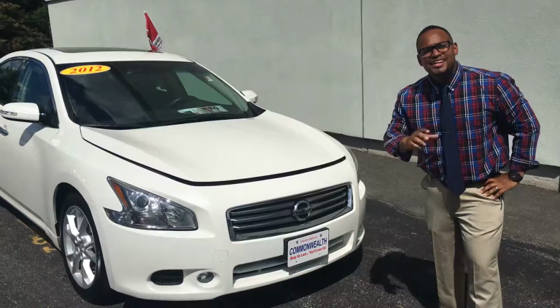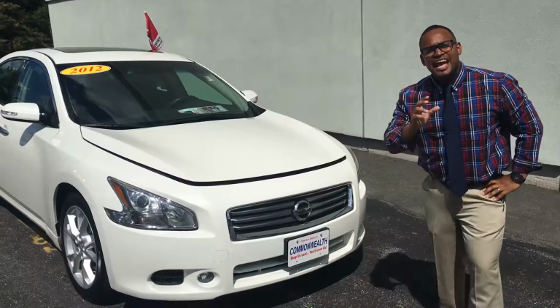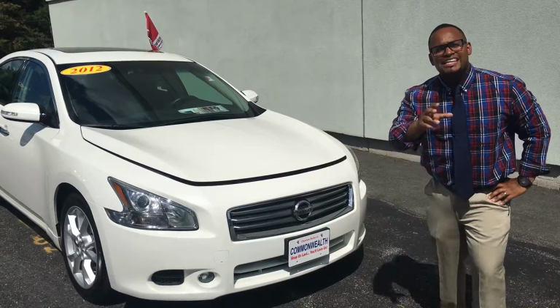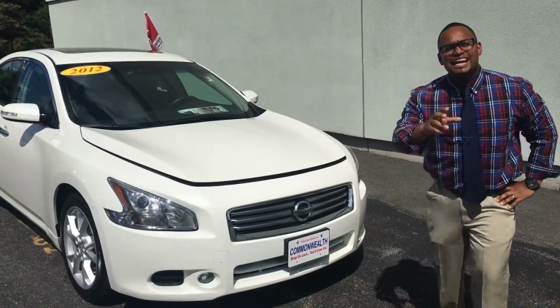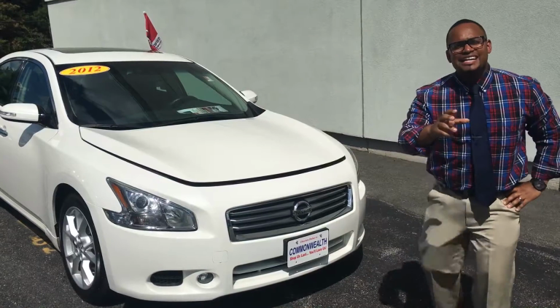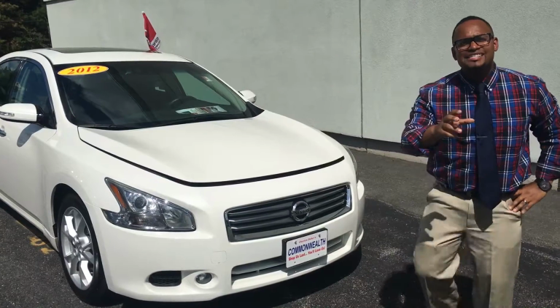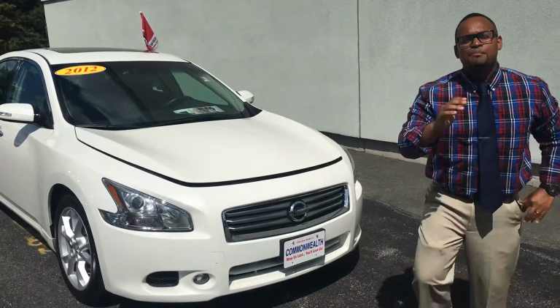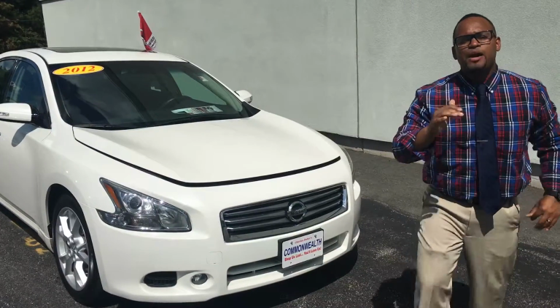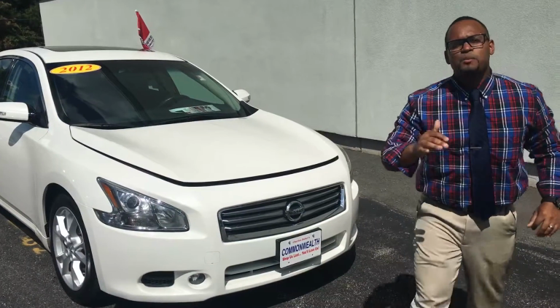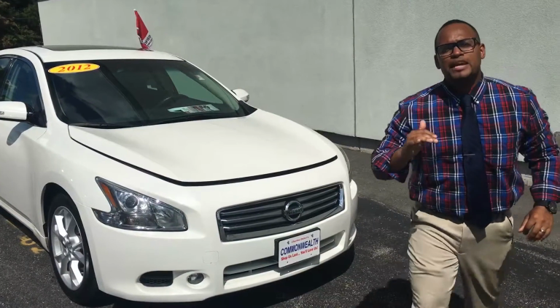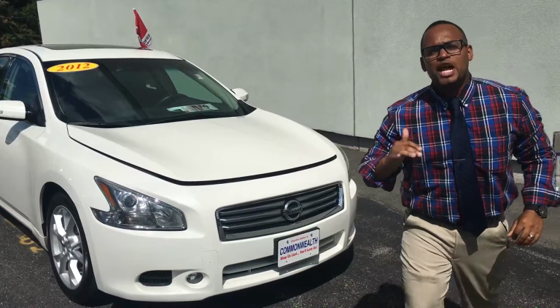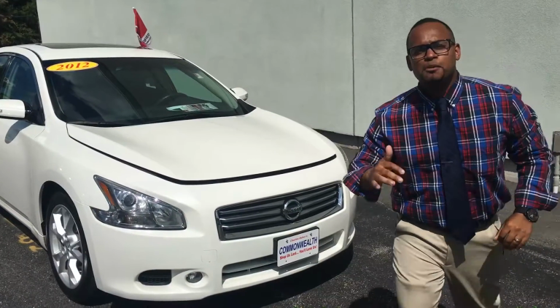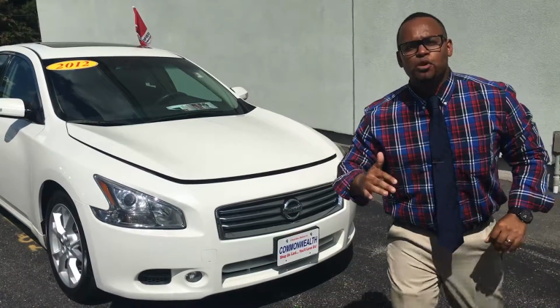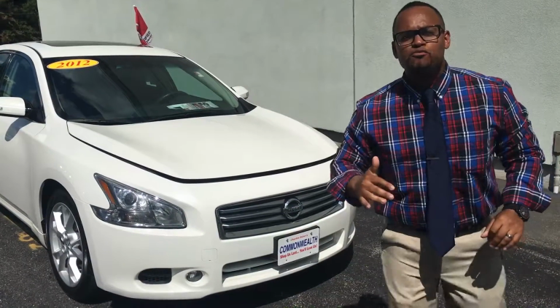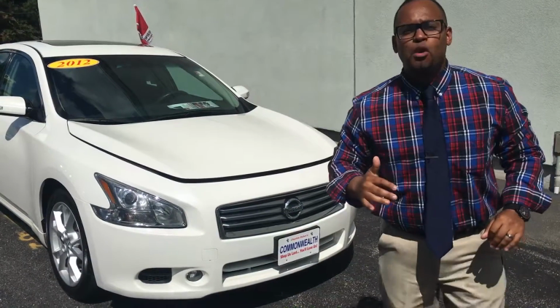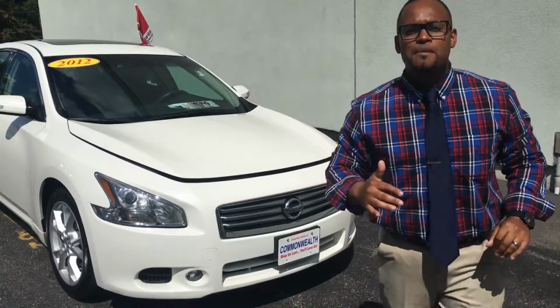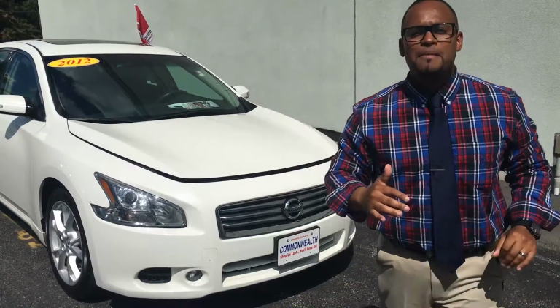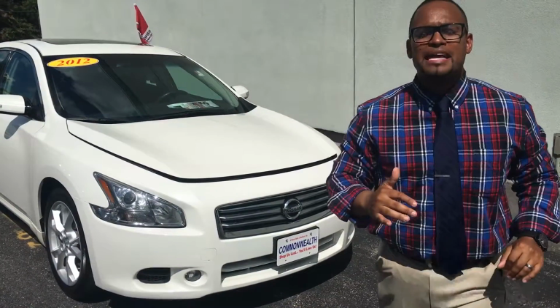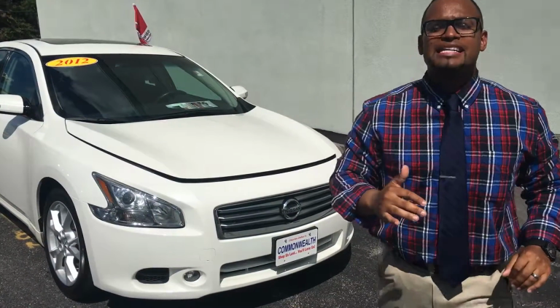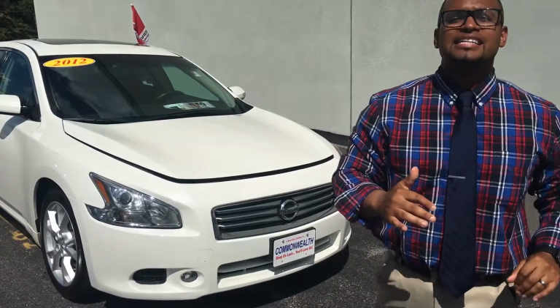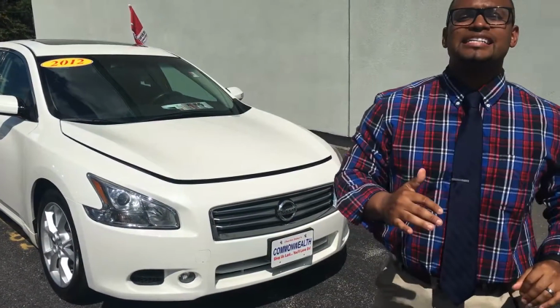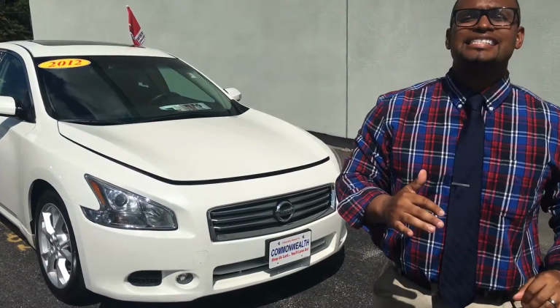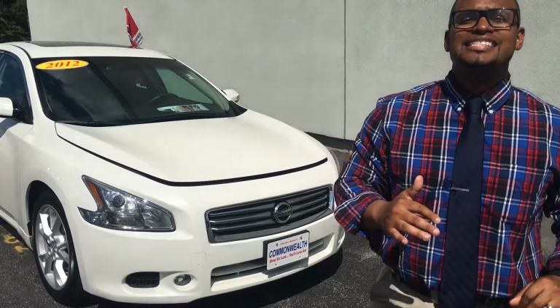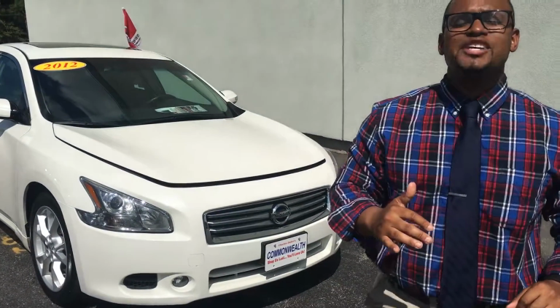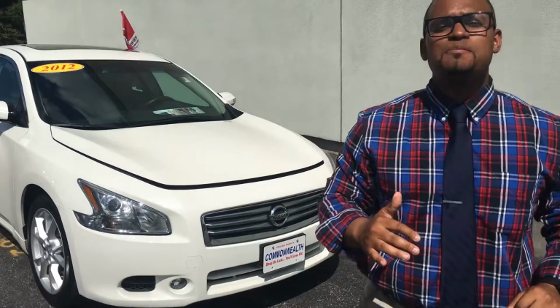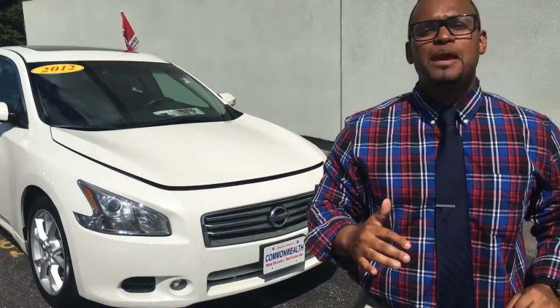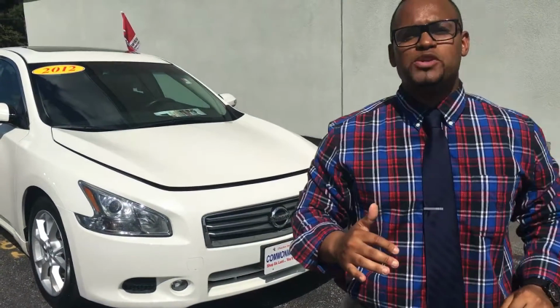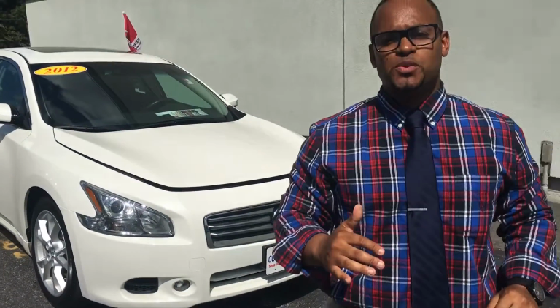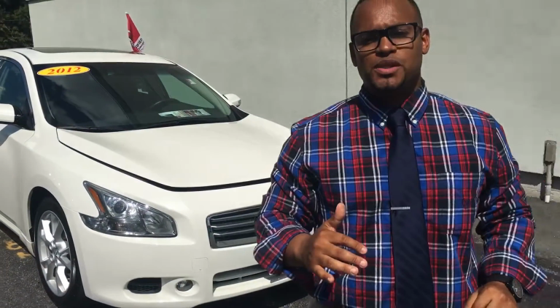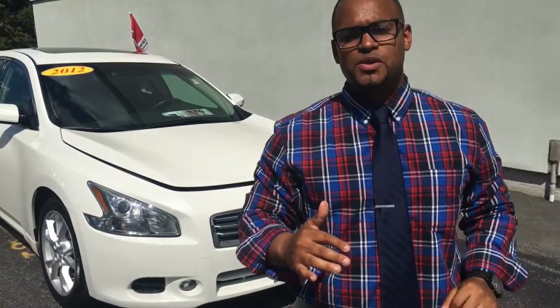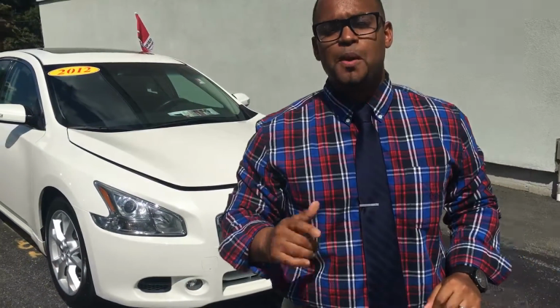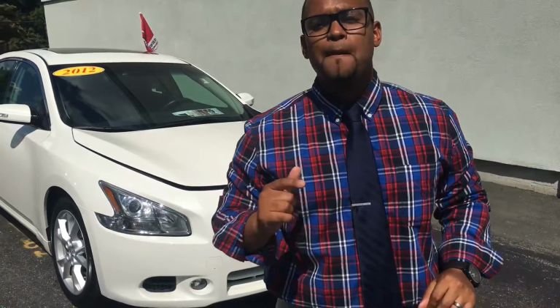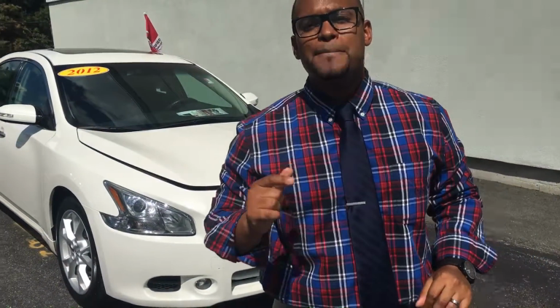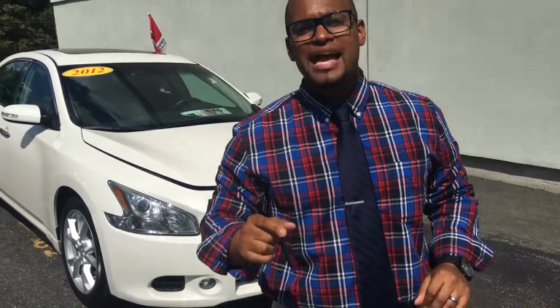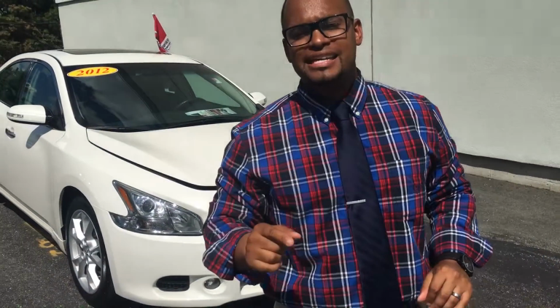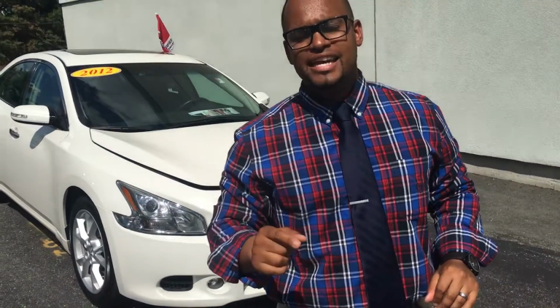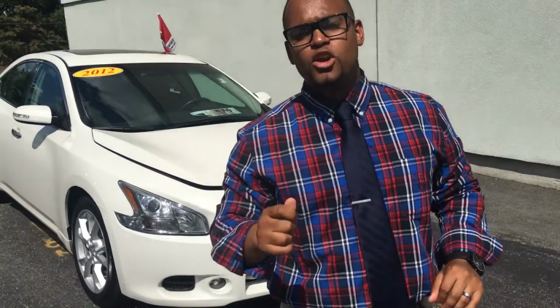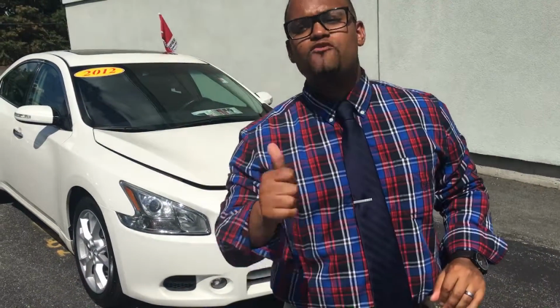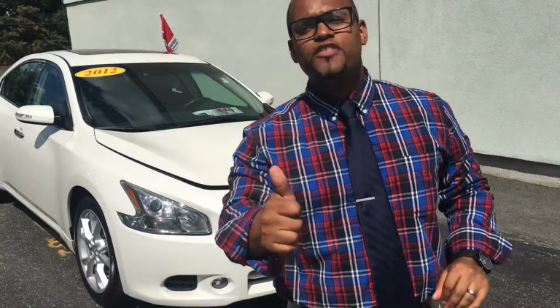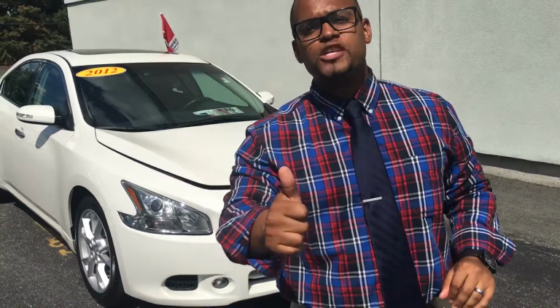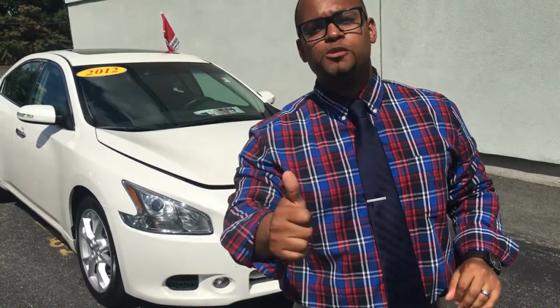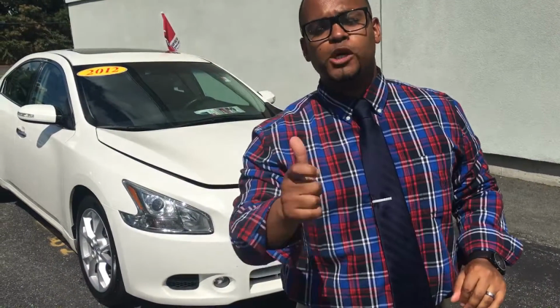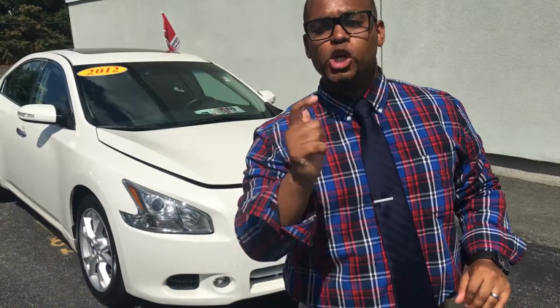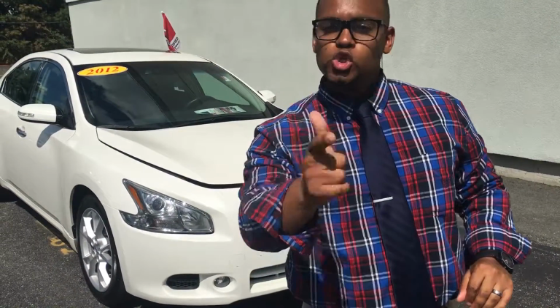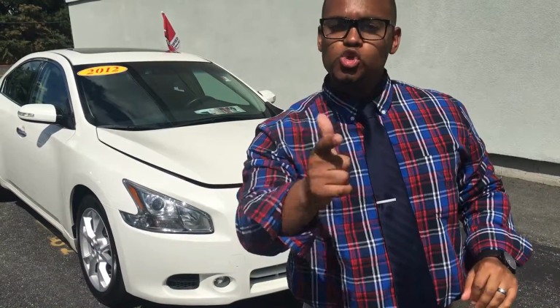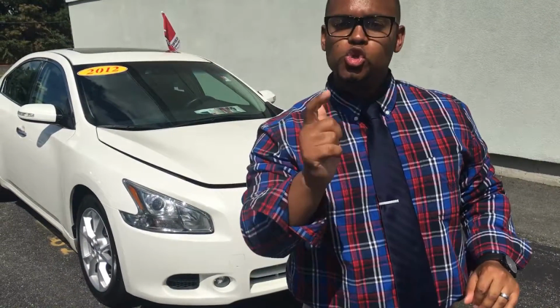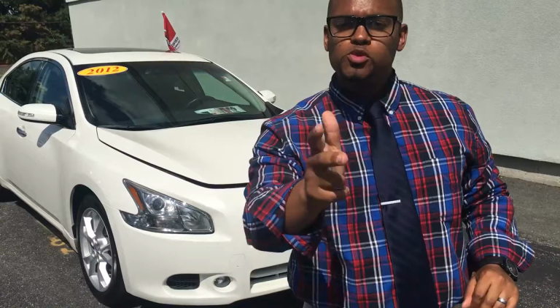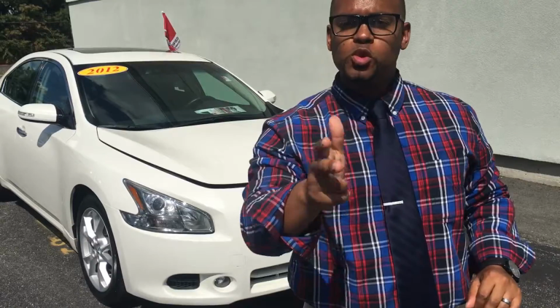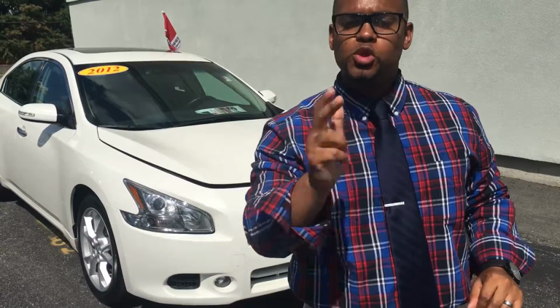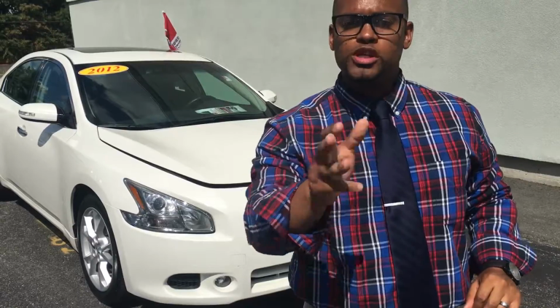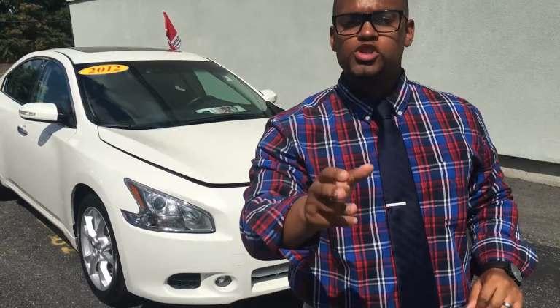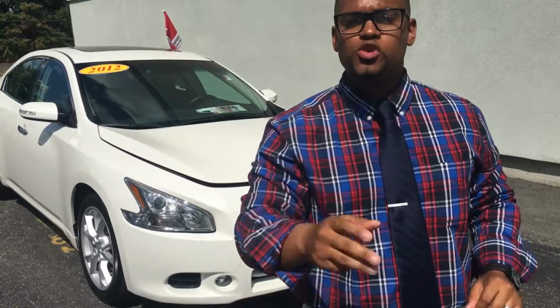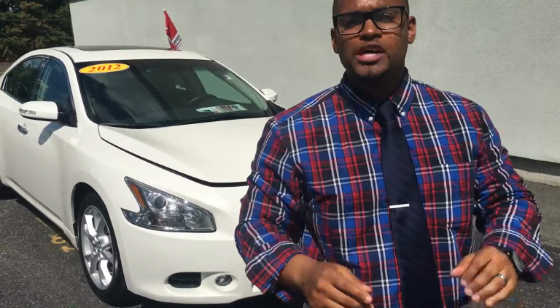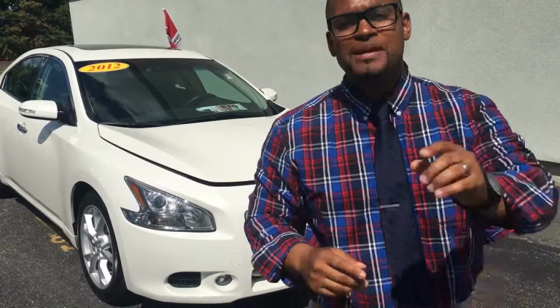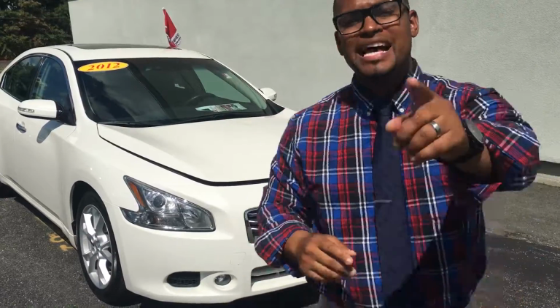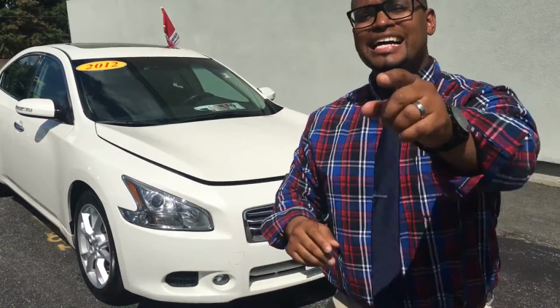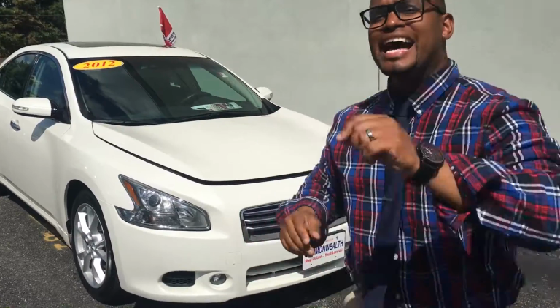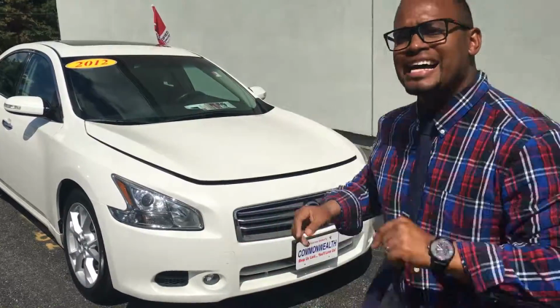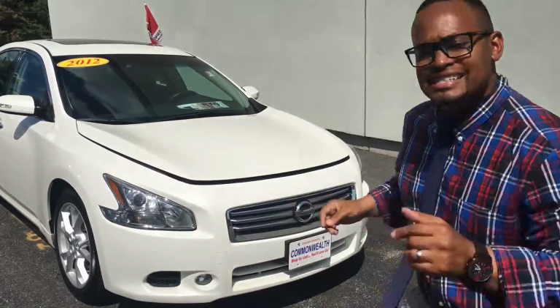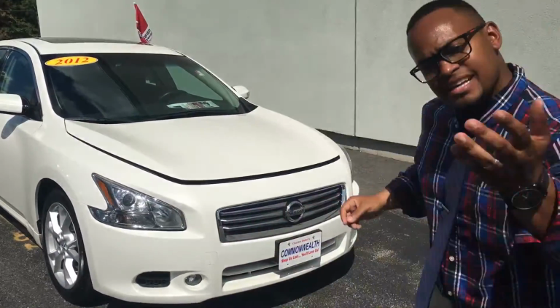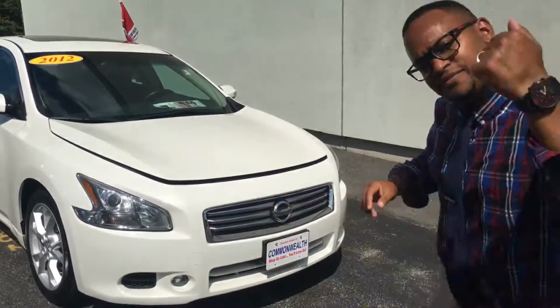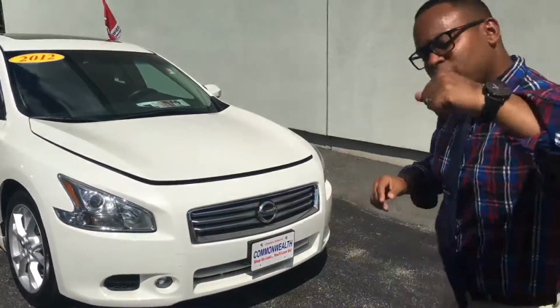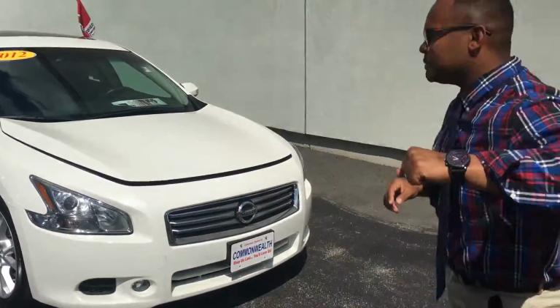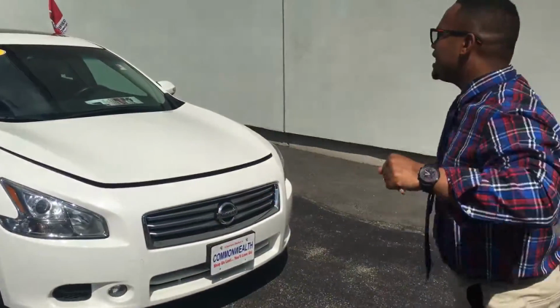Hey guys, Michael Bay, Automotive Point Man, touching base with you back again on Facebook, YouTube, Twitter, Instagram. Guys, follow me.